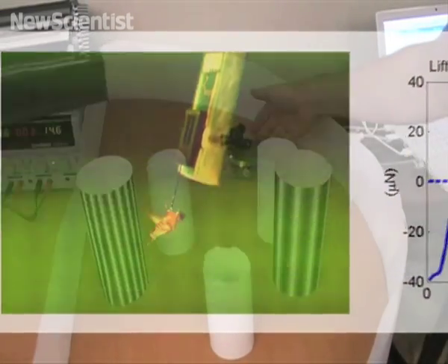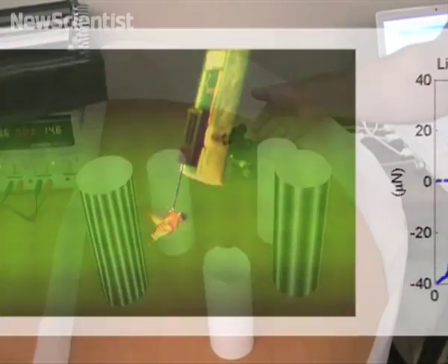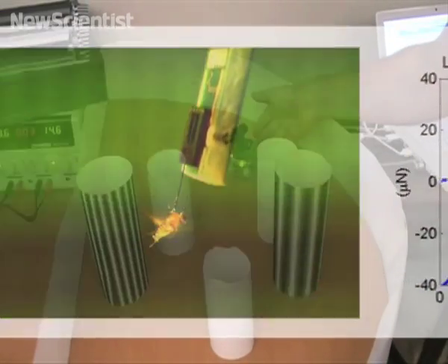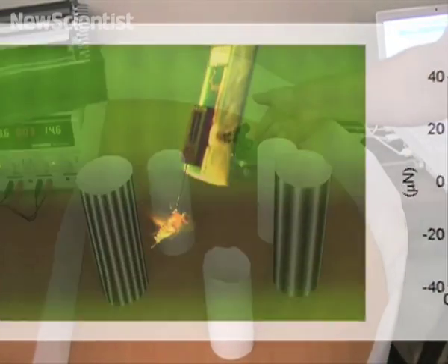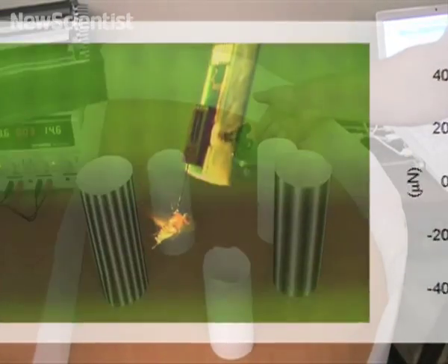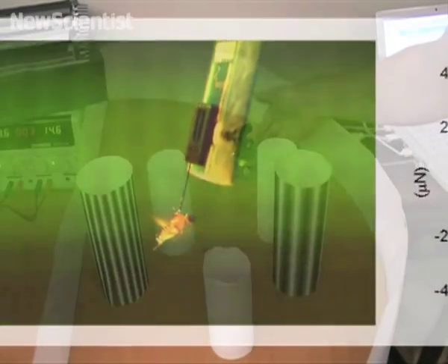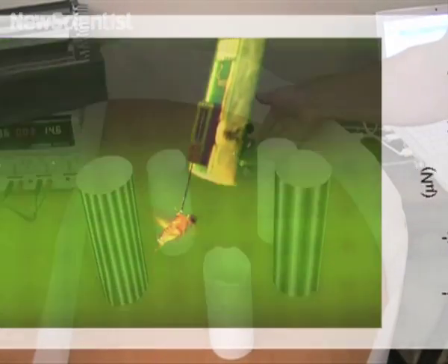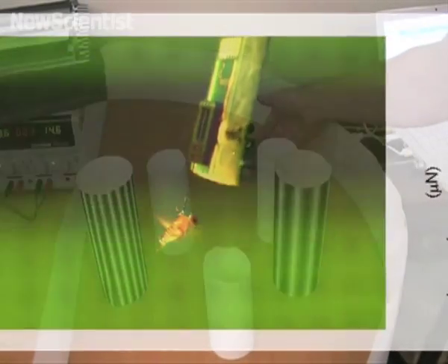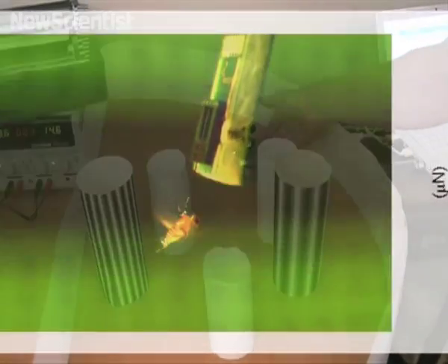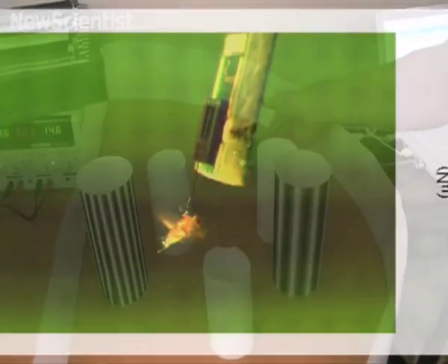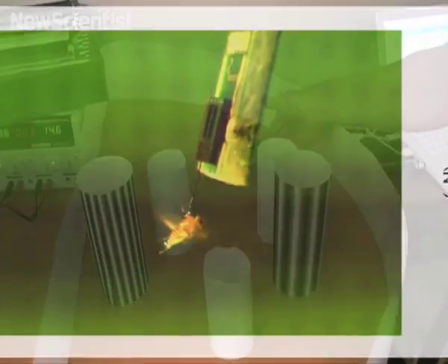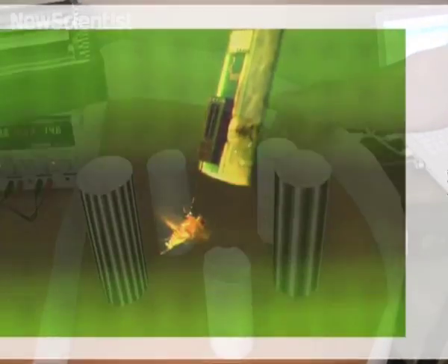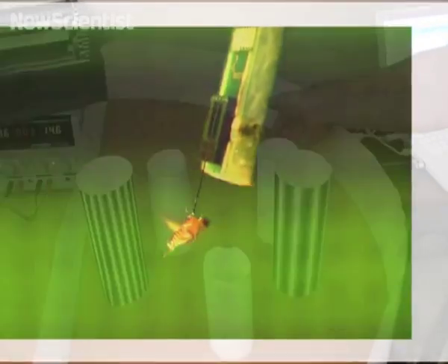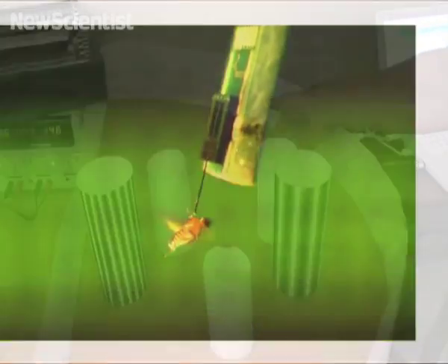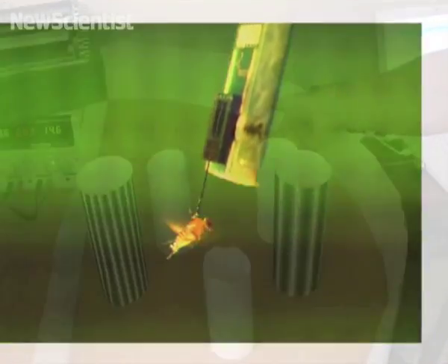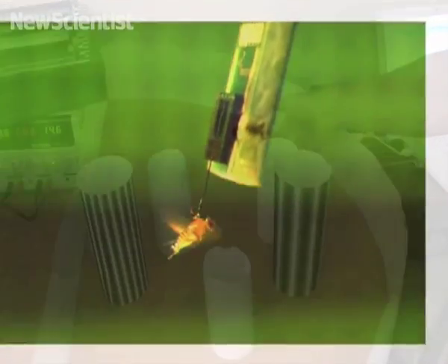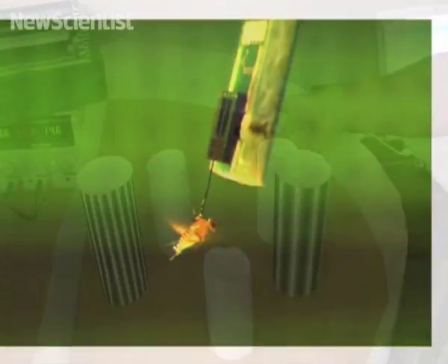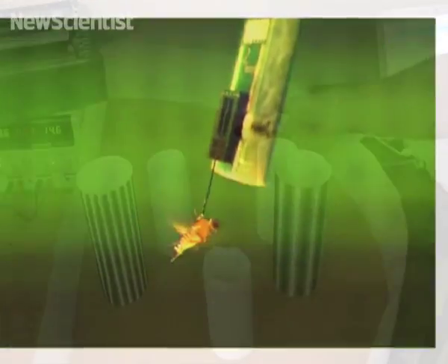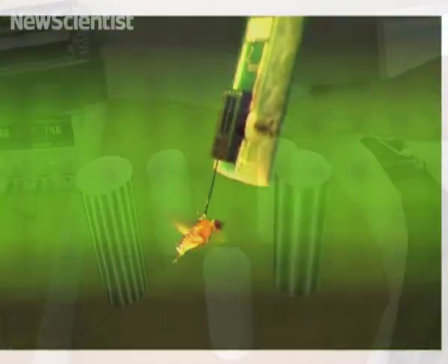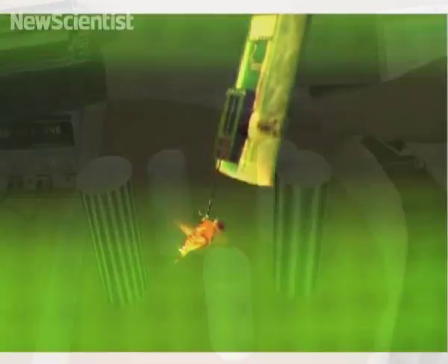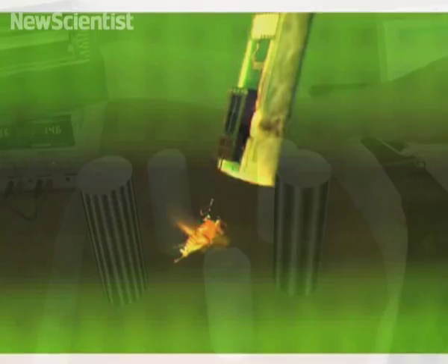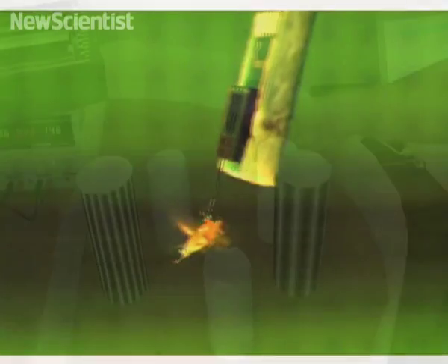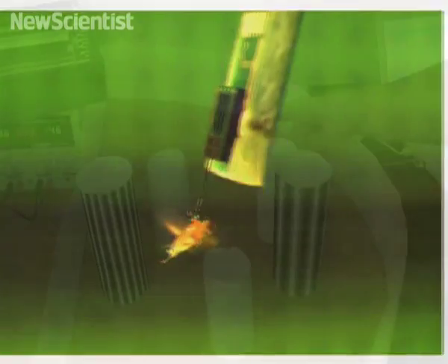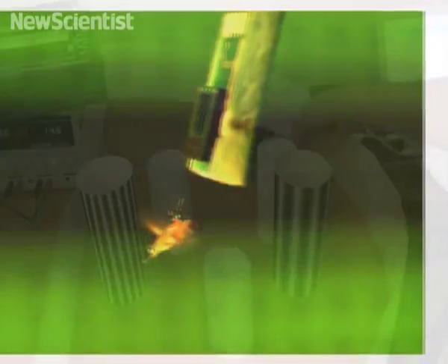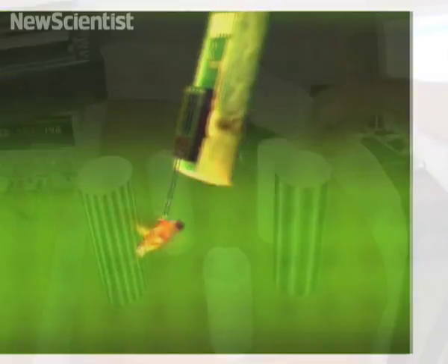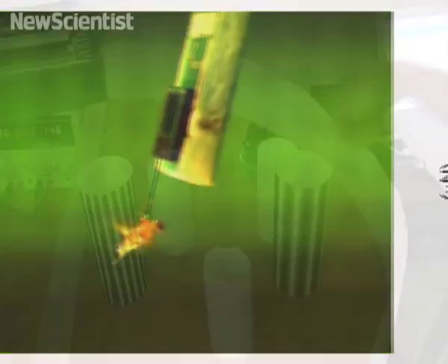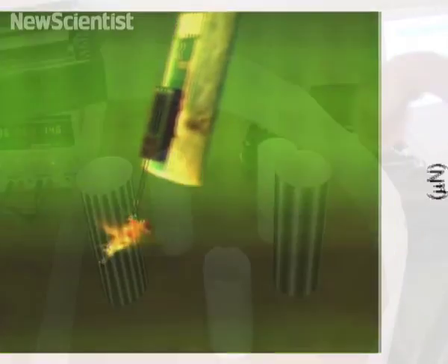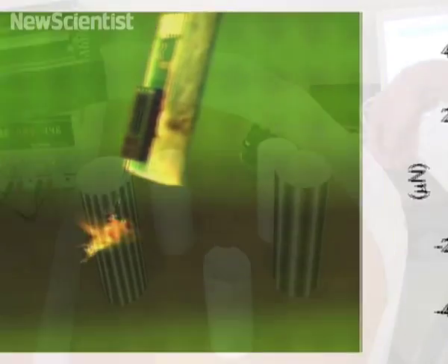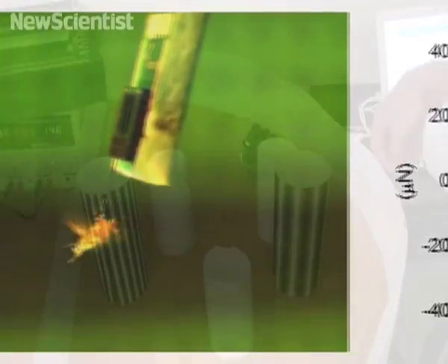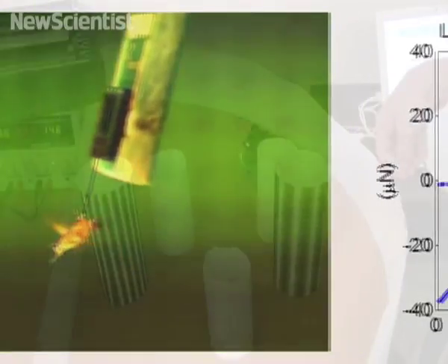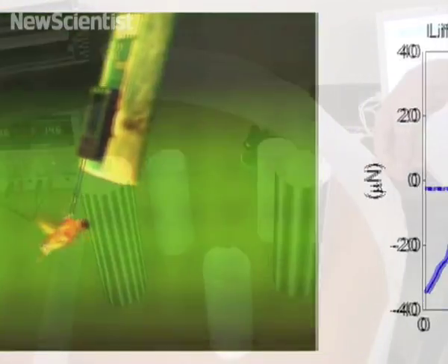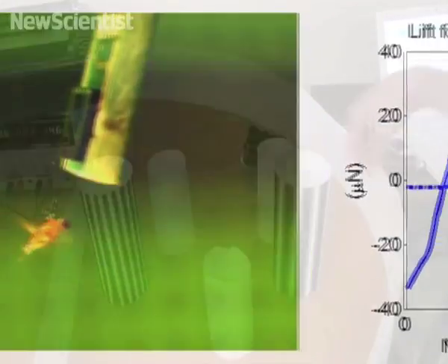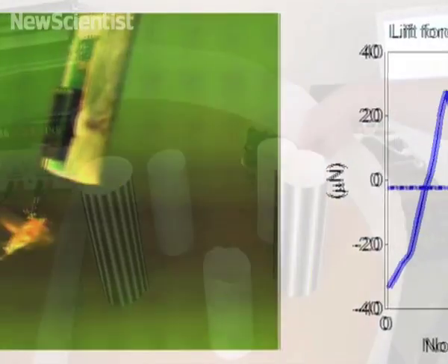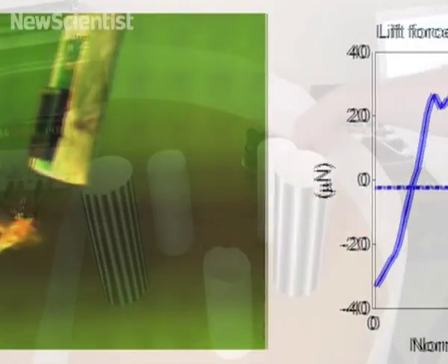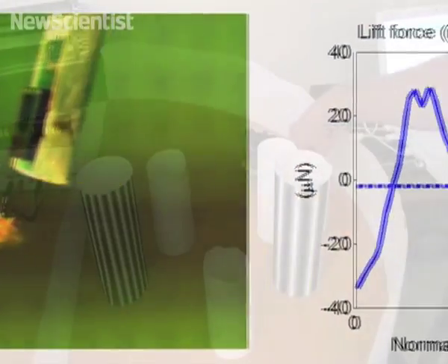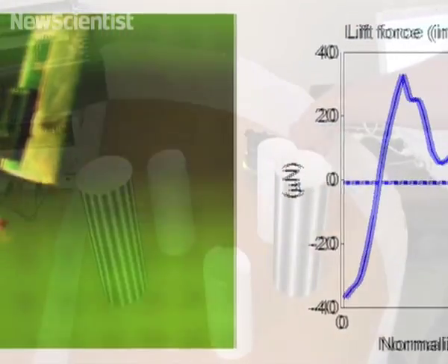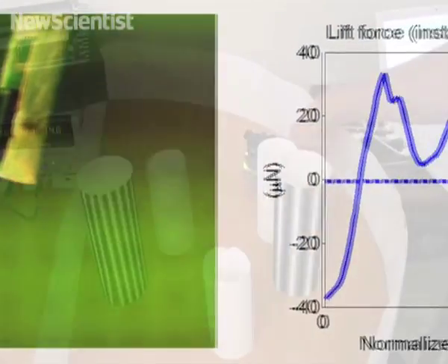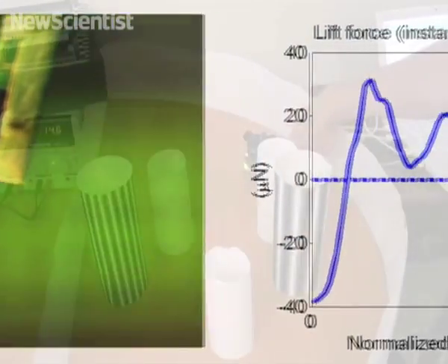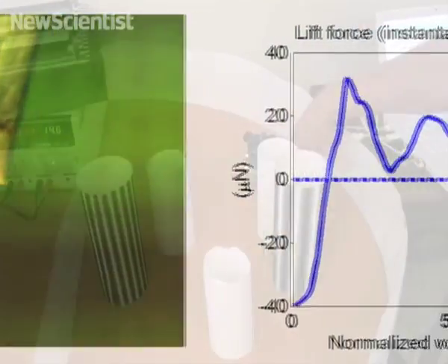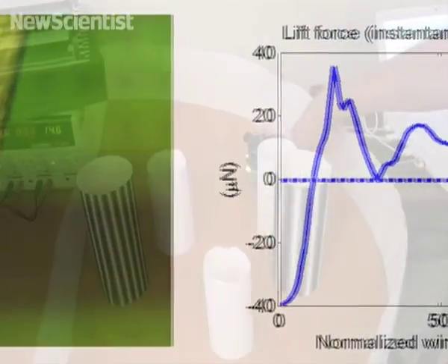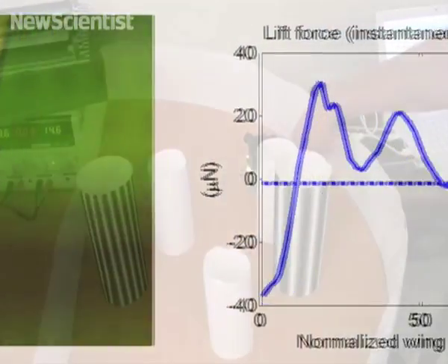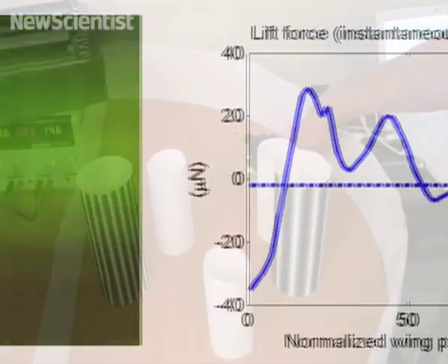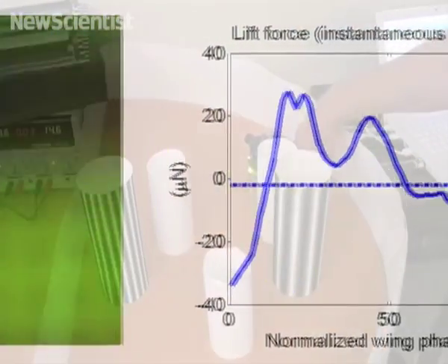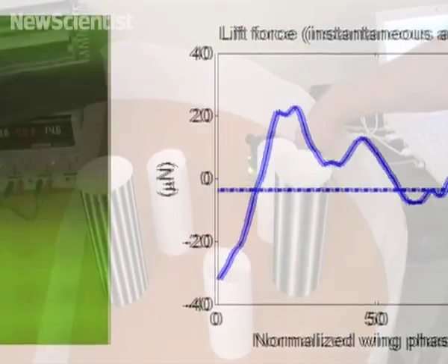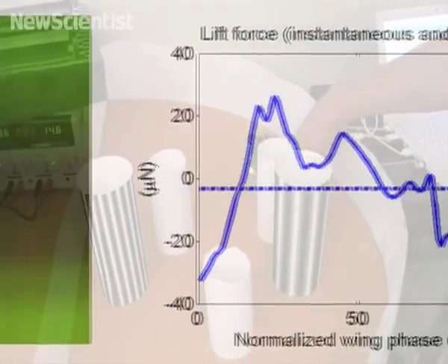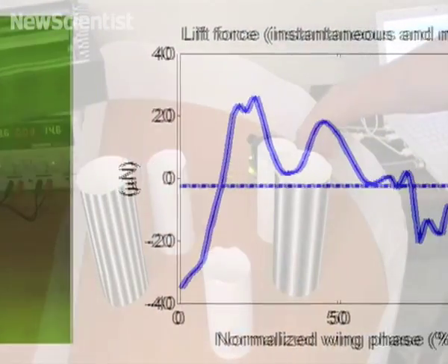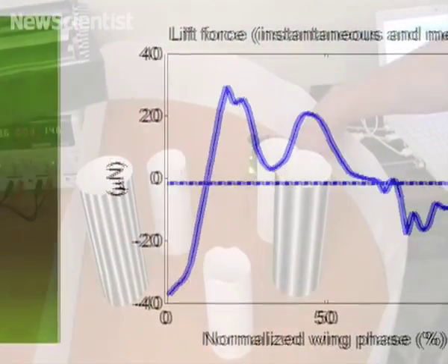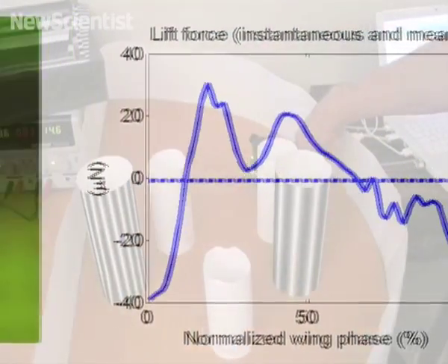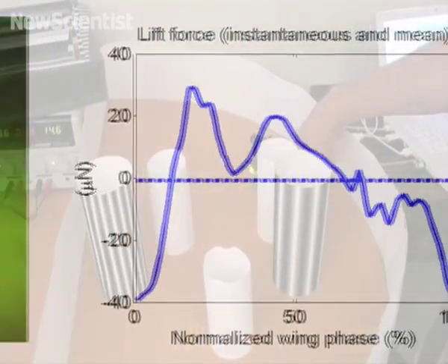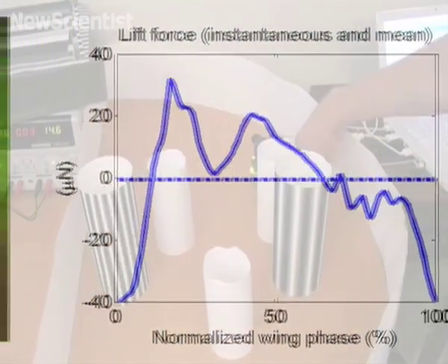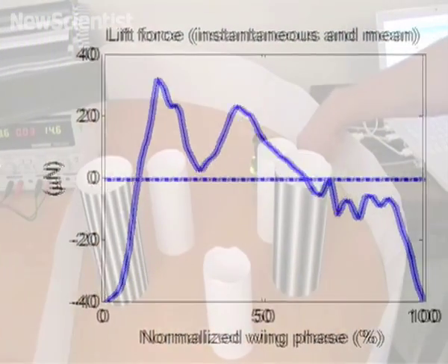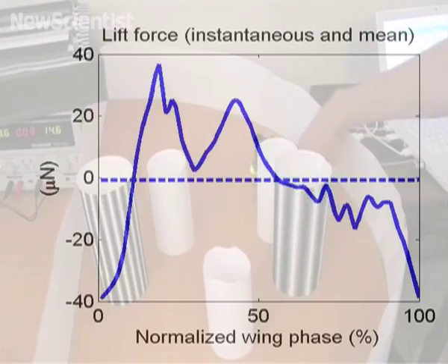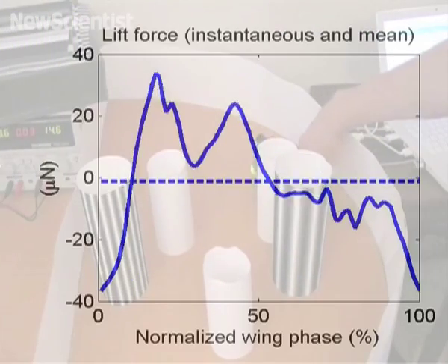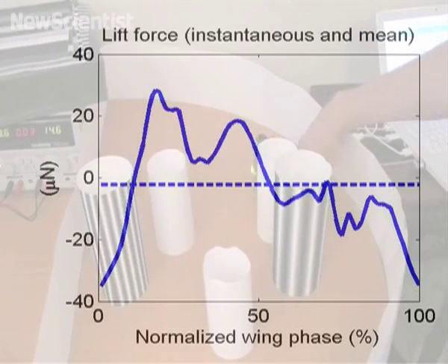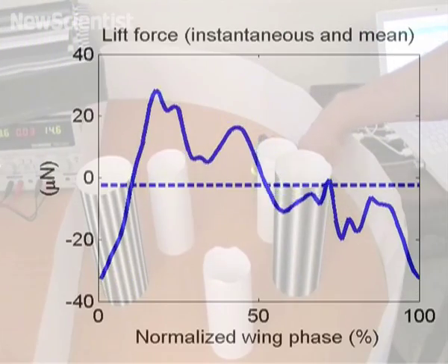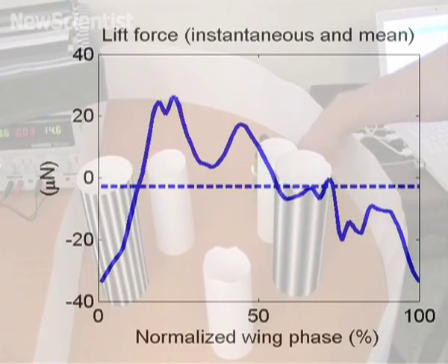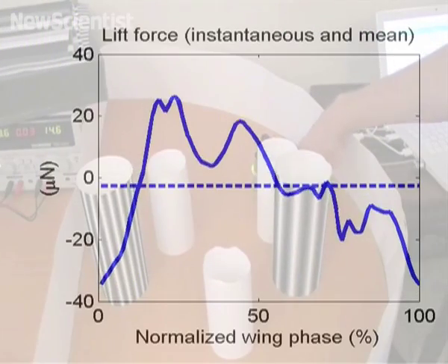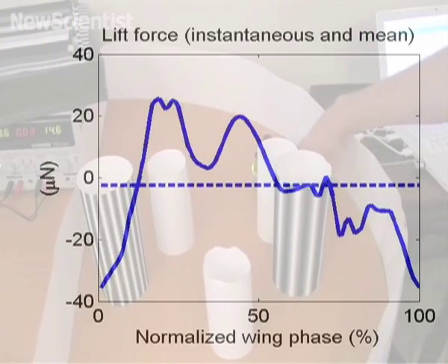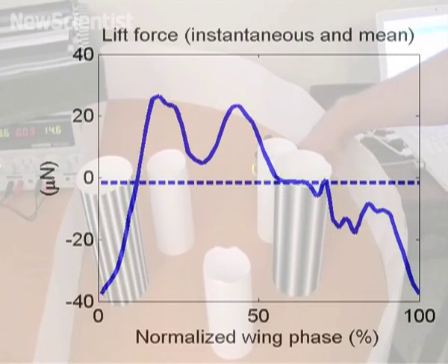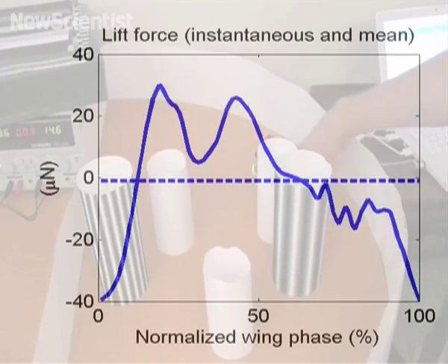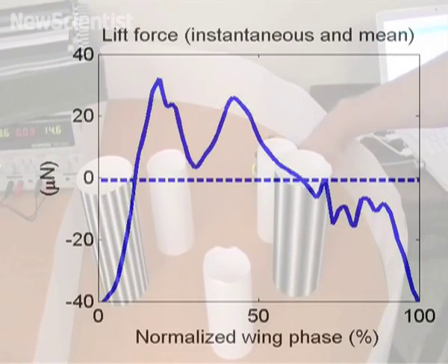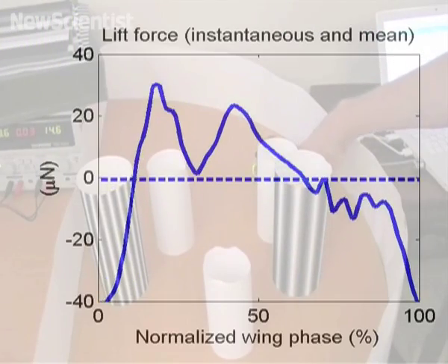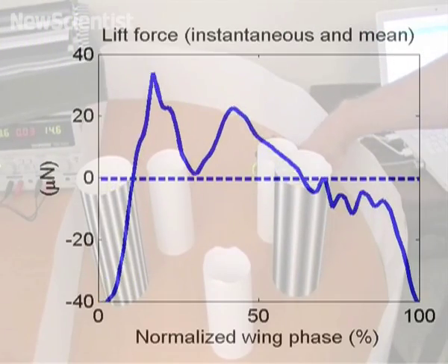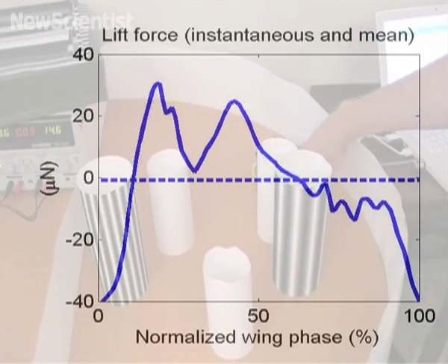A software version of the fly's nervous system could eventually produce flight control software for tiny robotic flies.